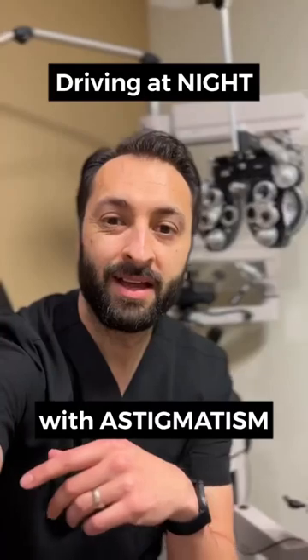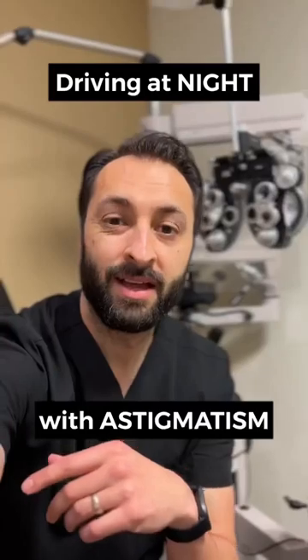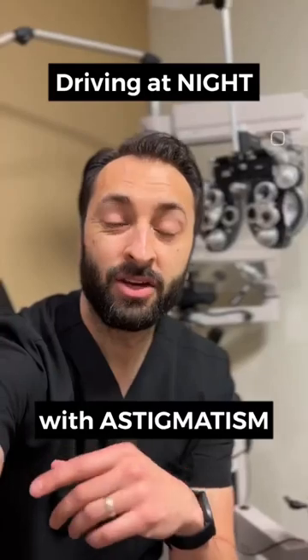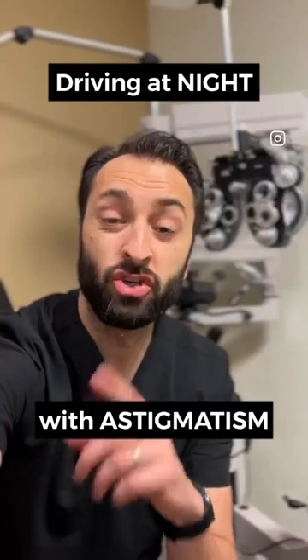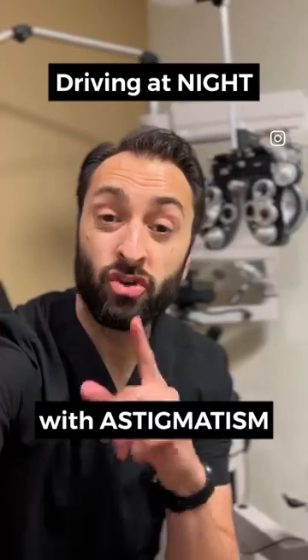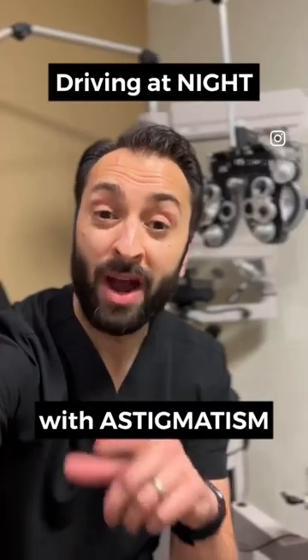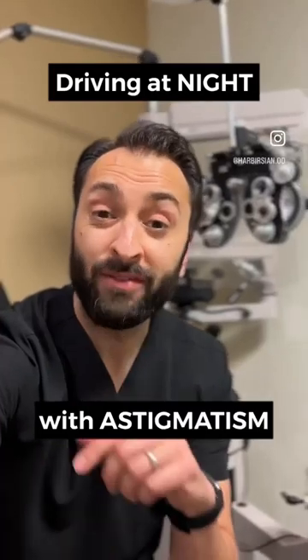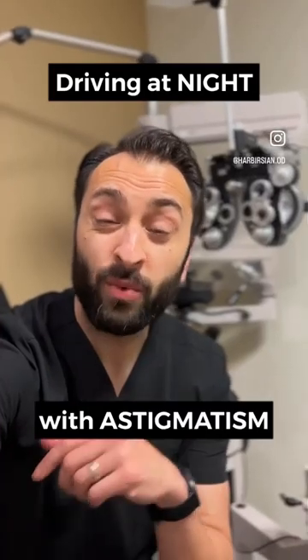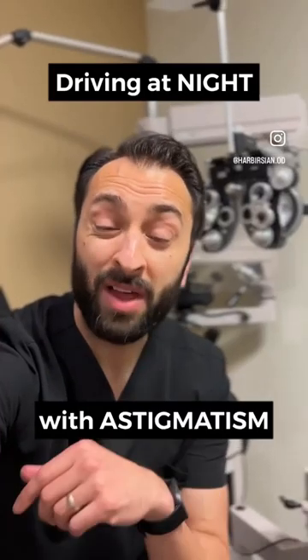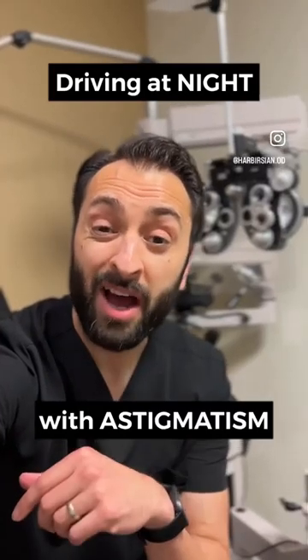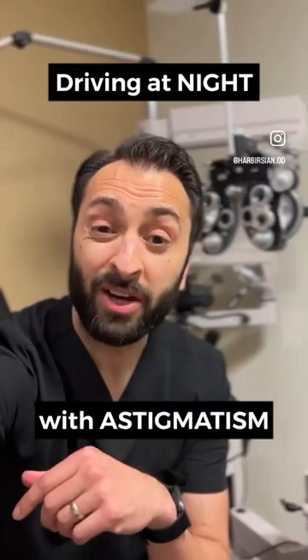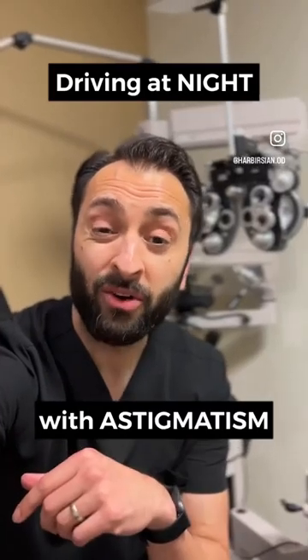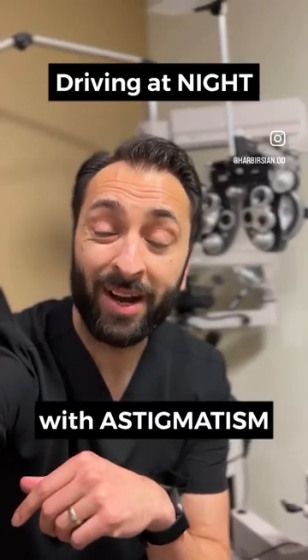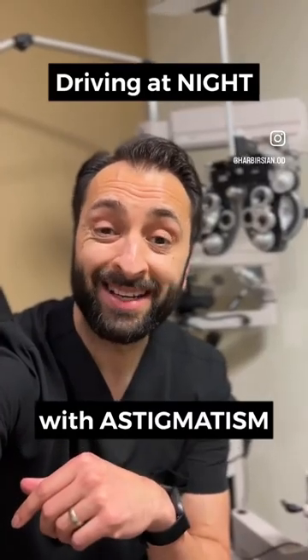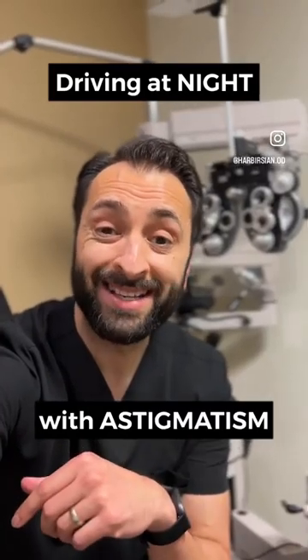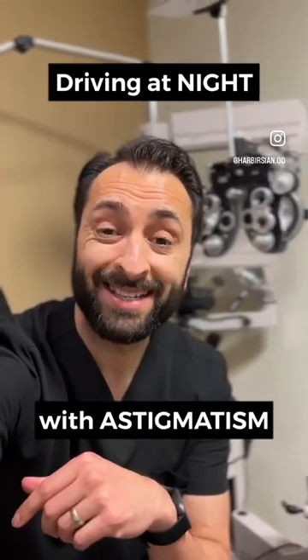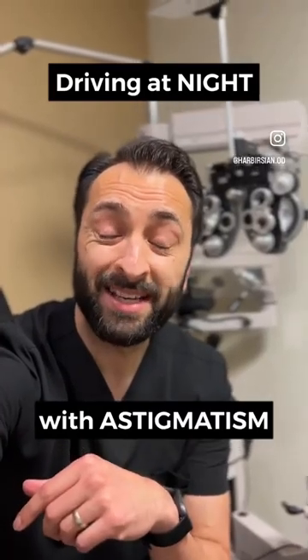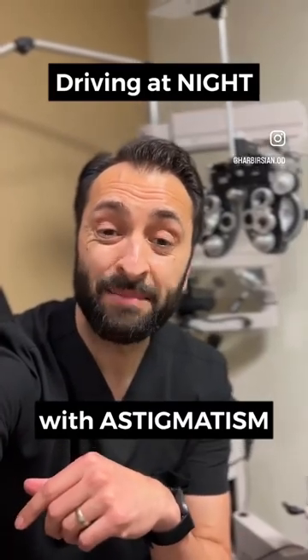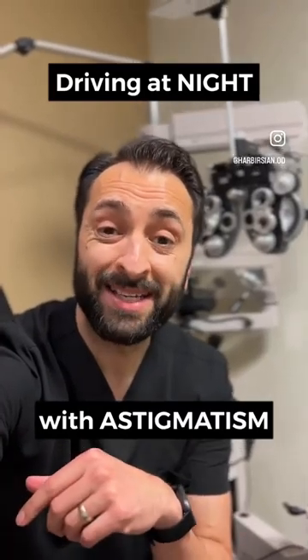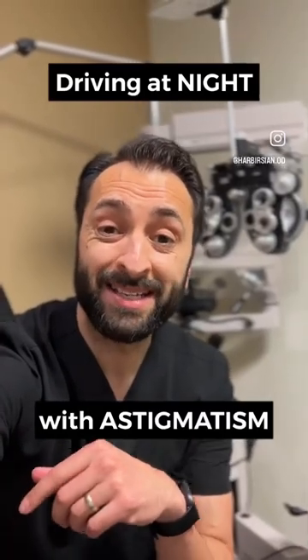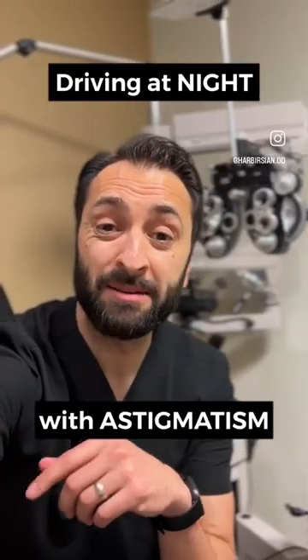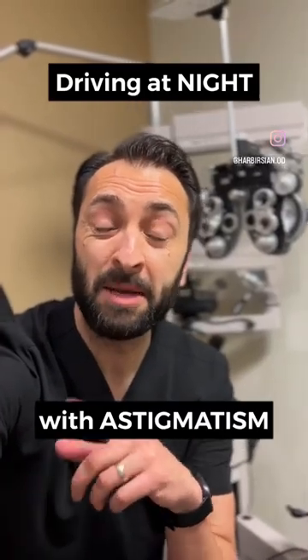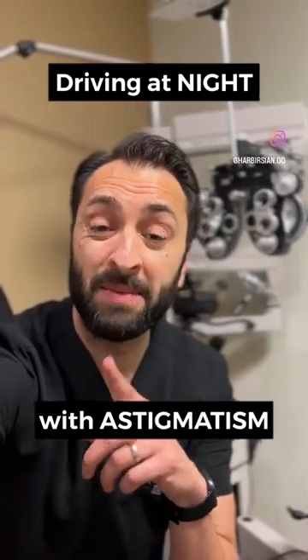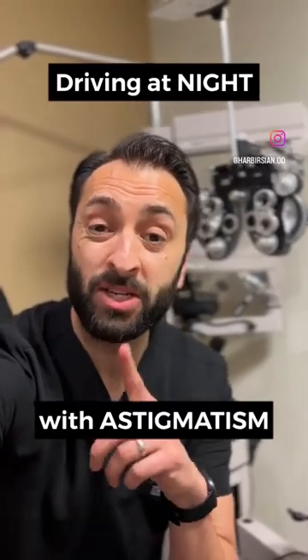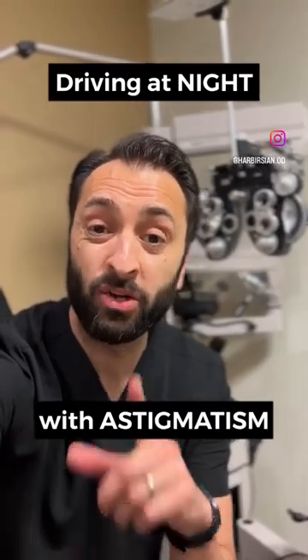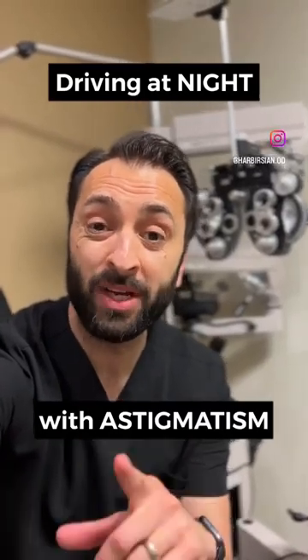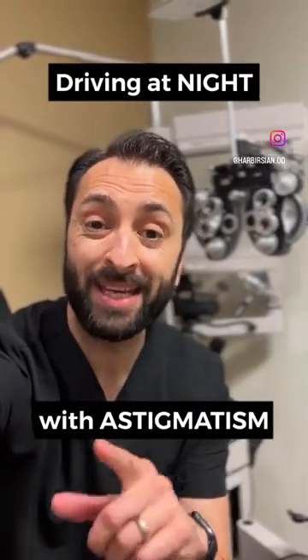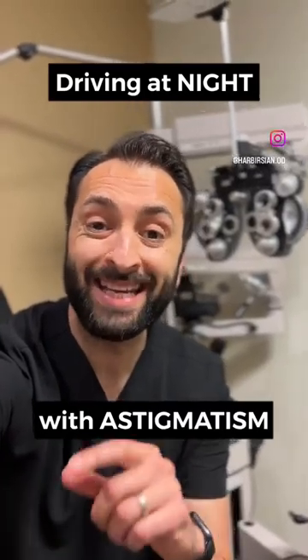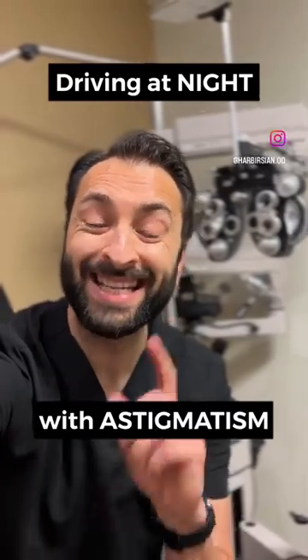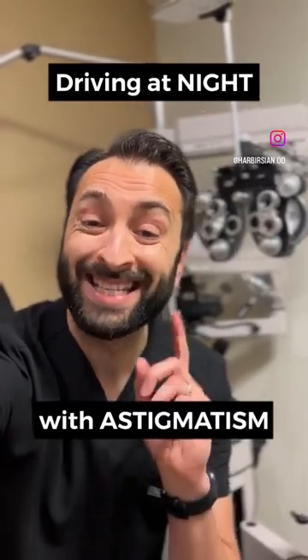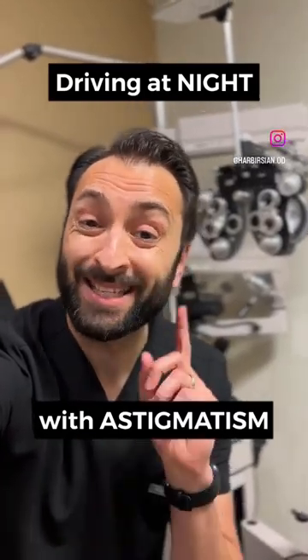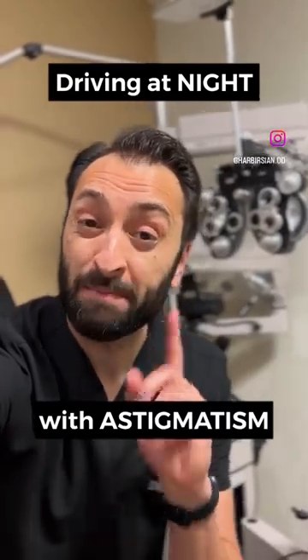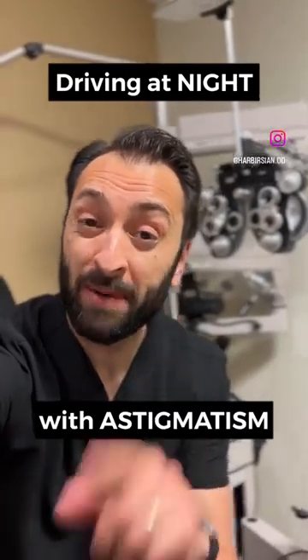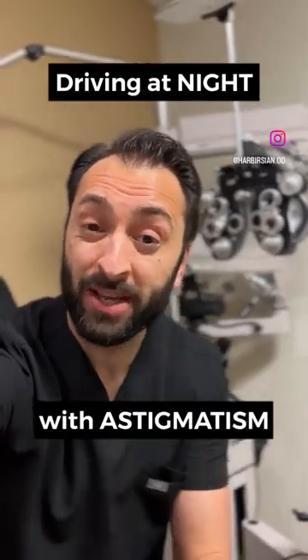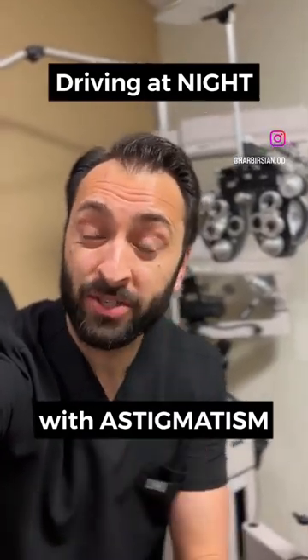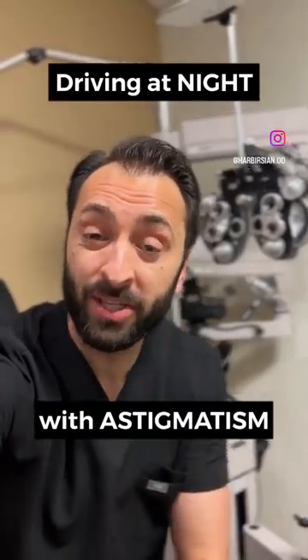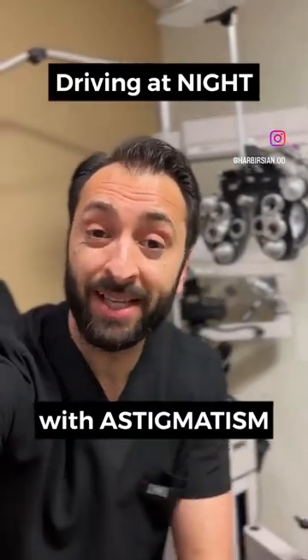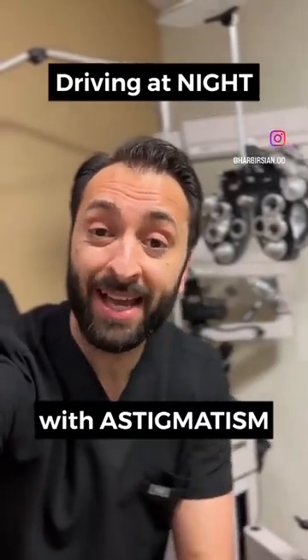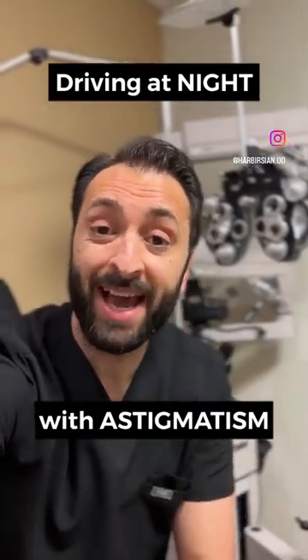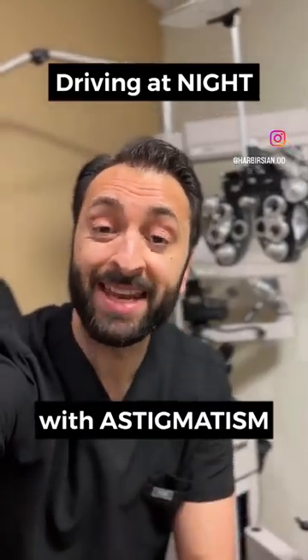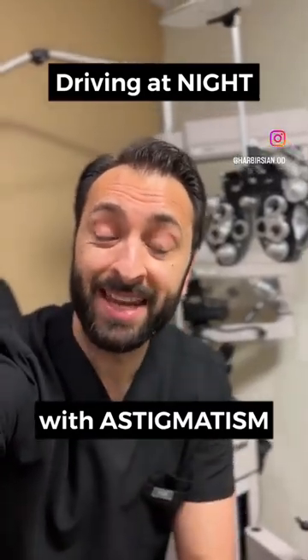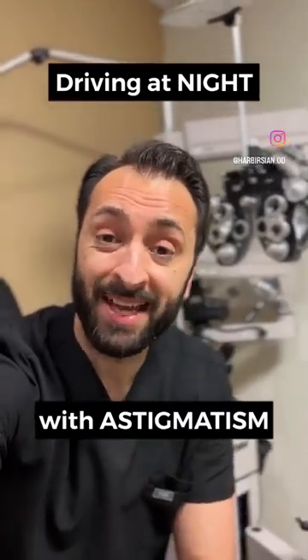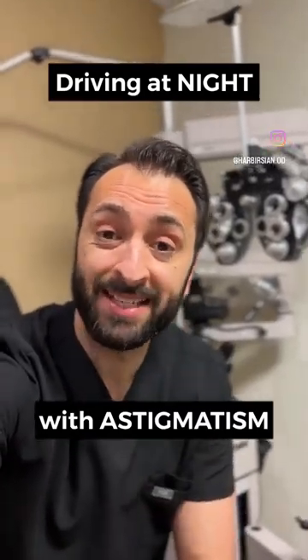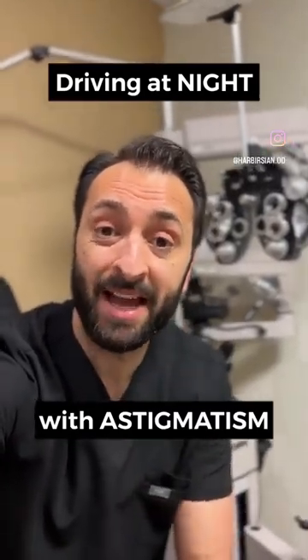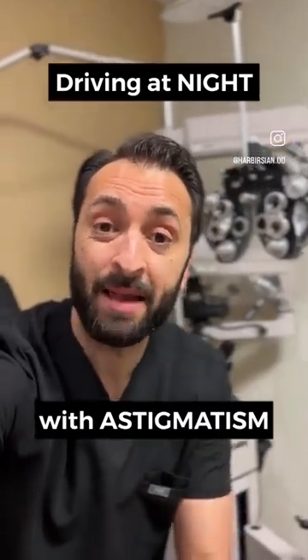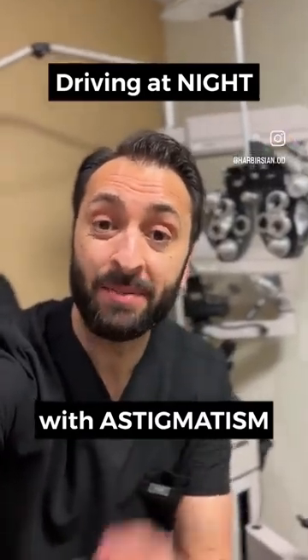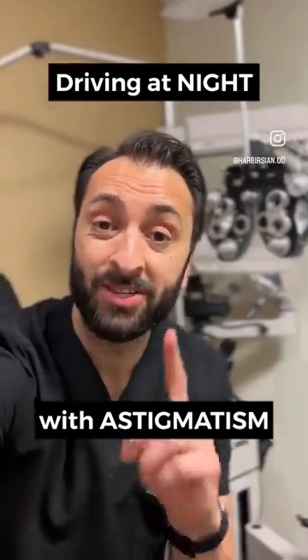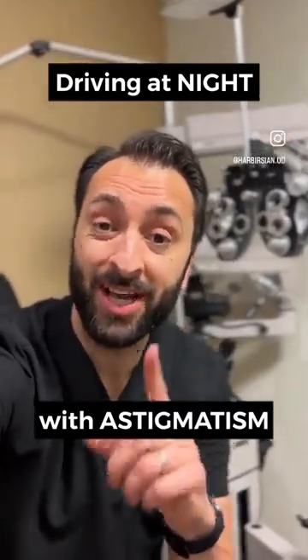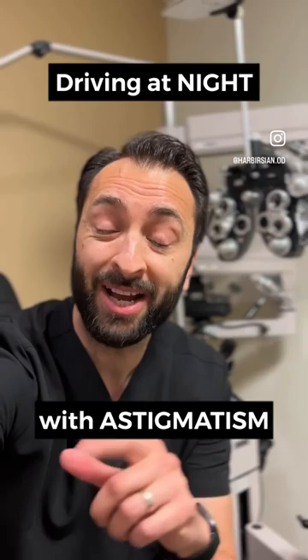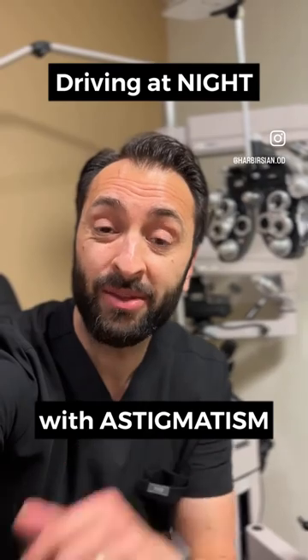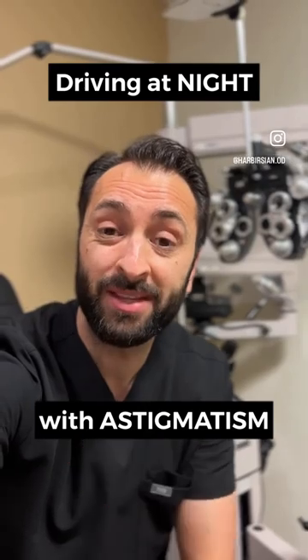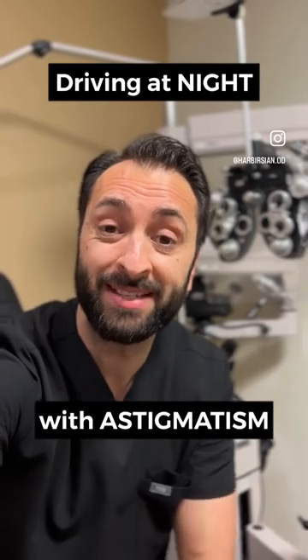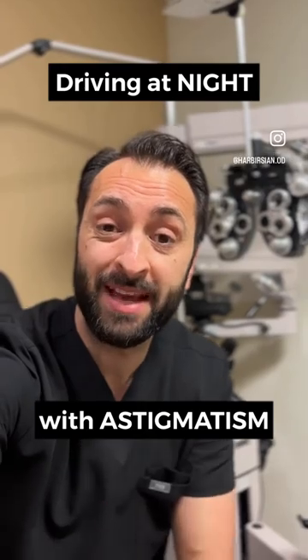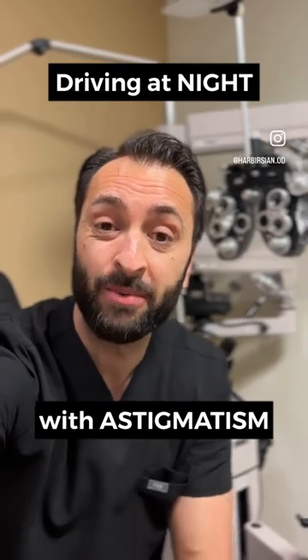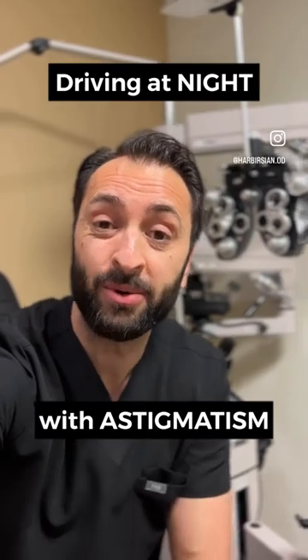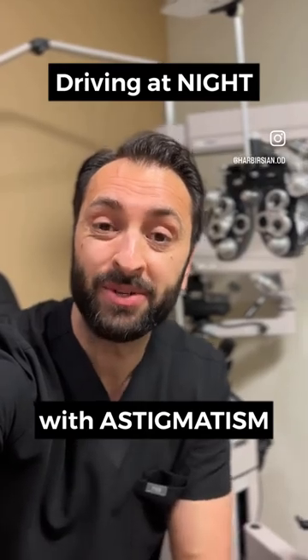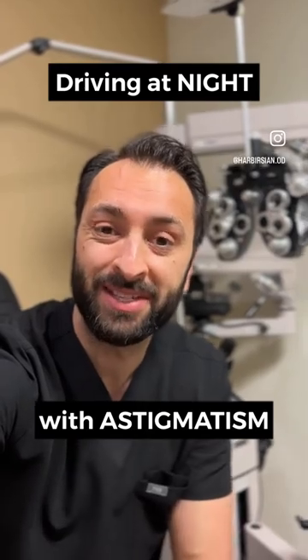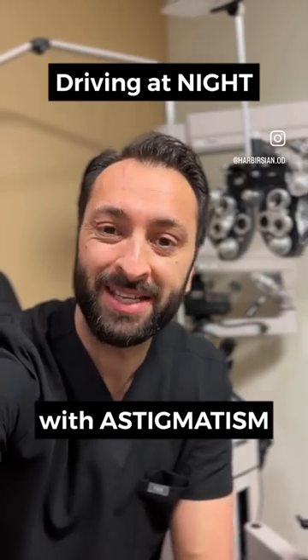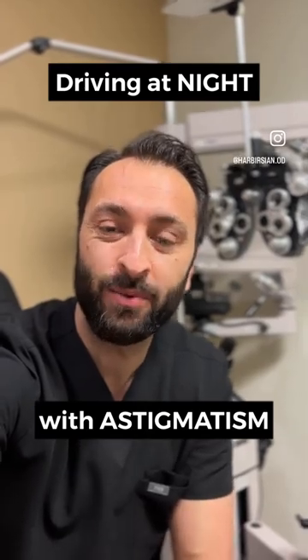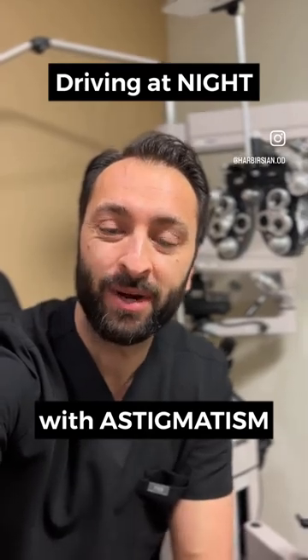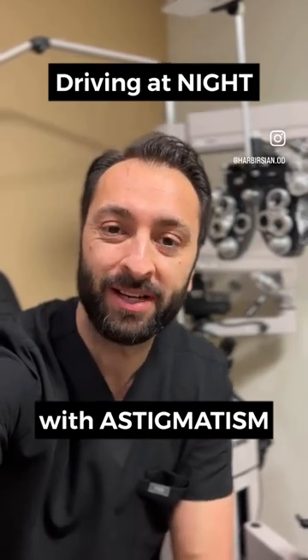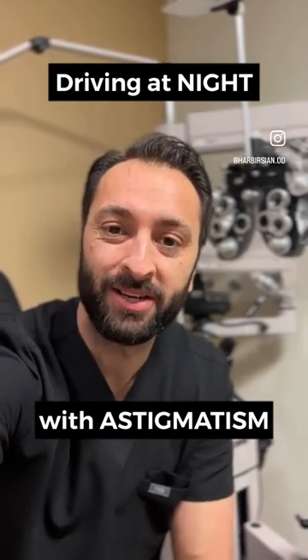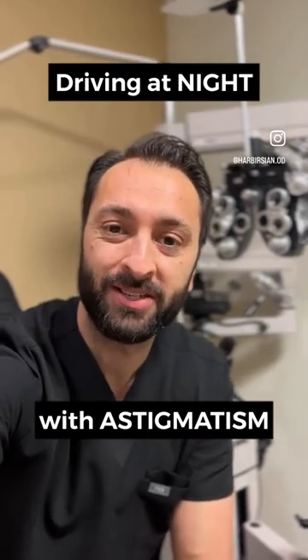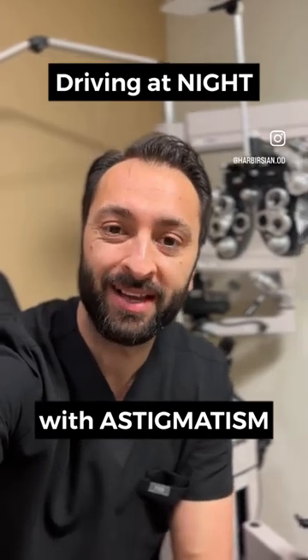Driving with uncorrected astigmatism can be tricky, especially at night time. Check out this demo to see what it looks like.